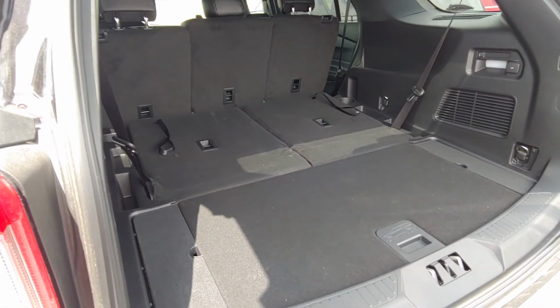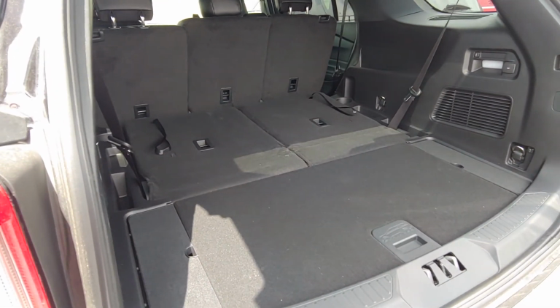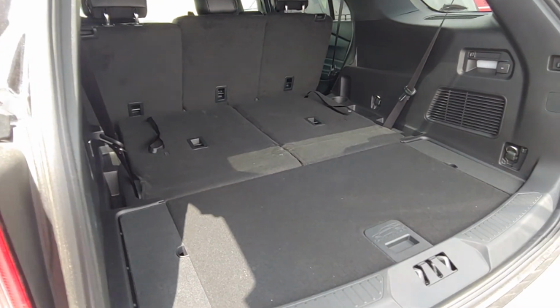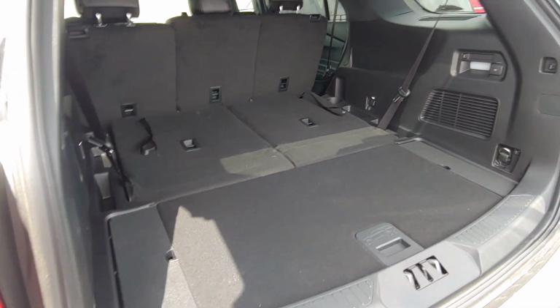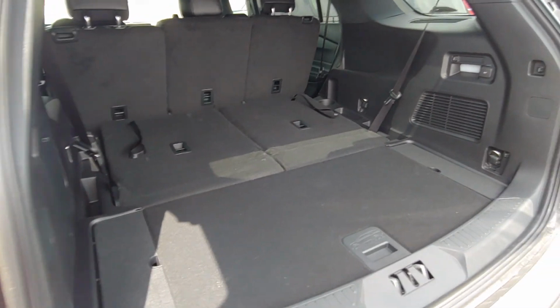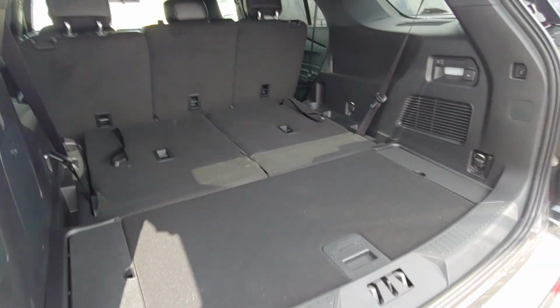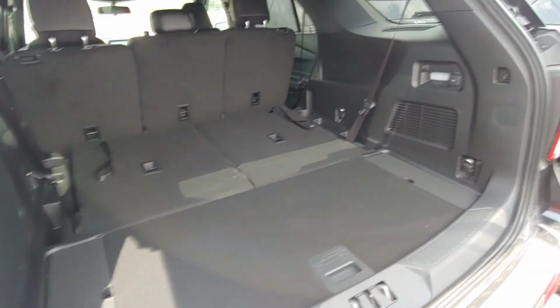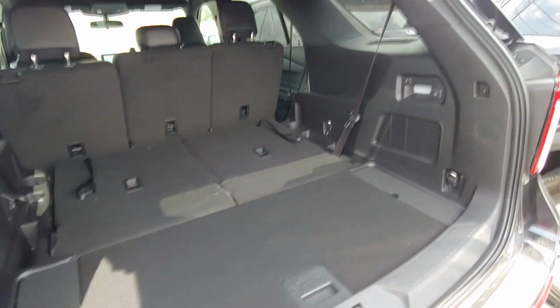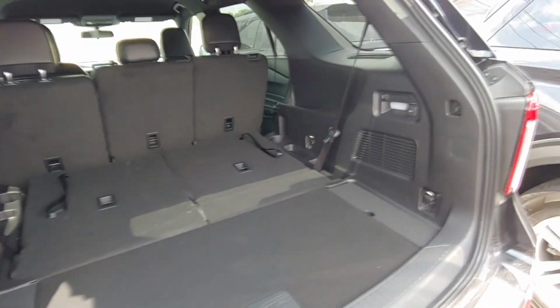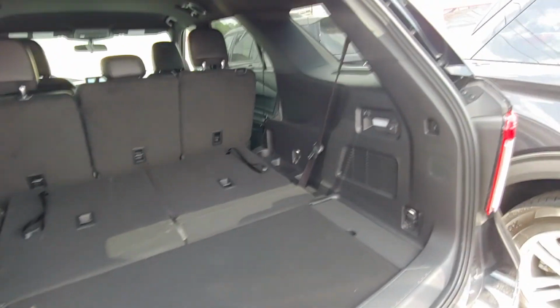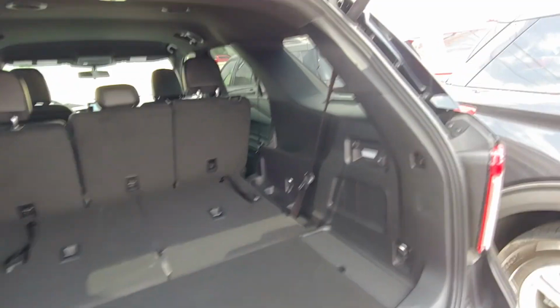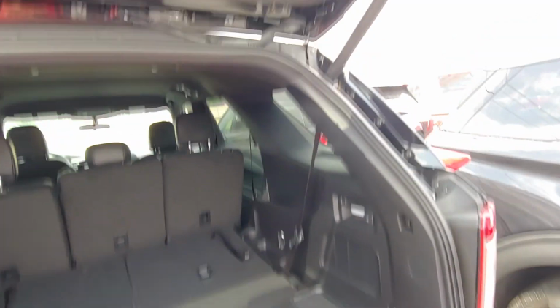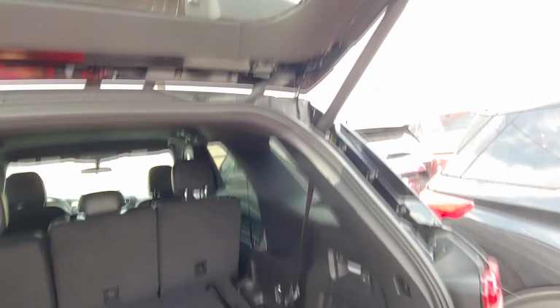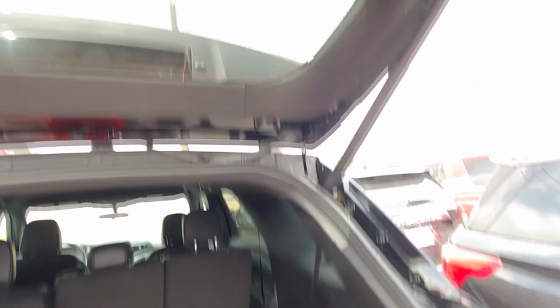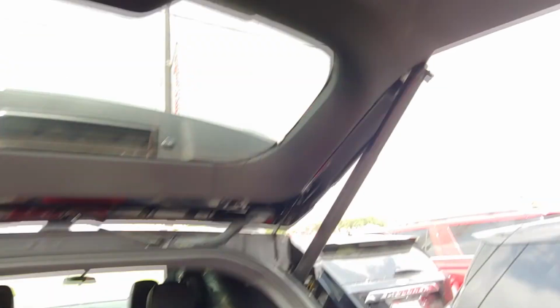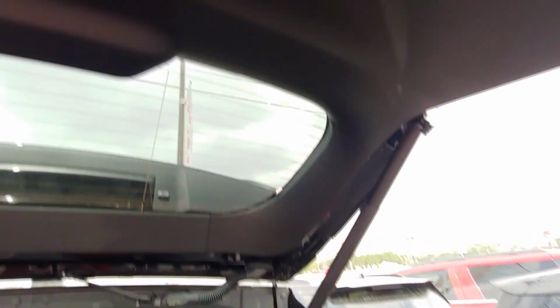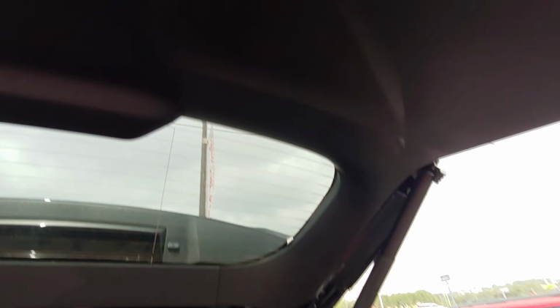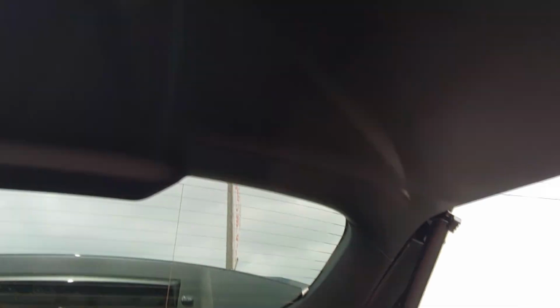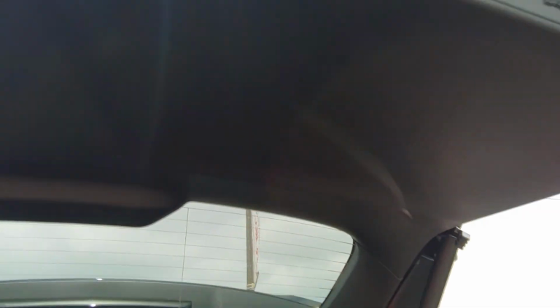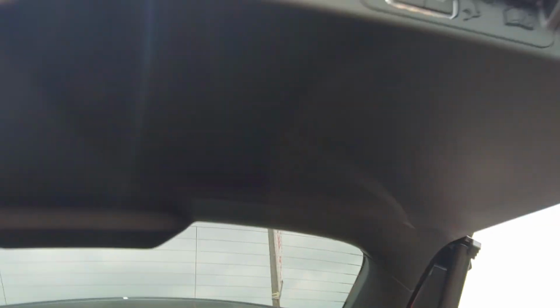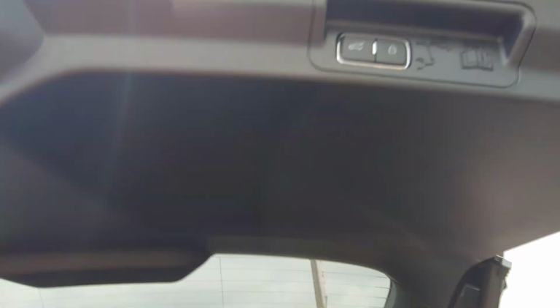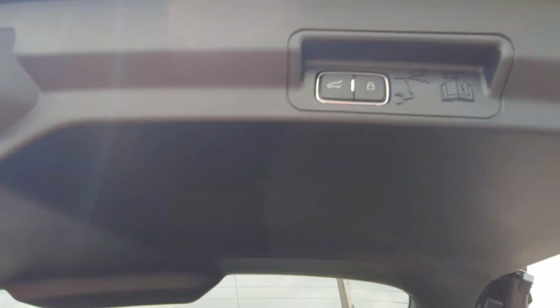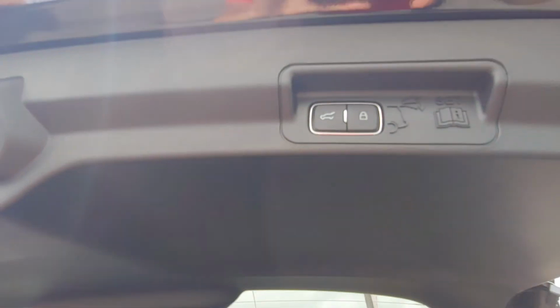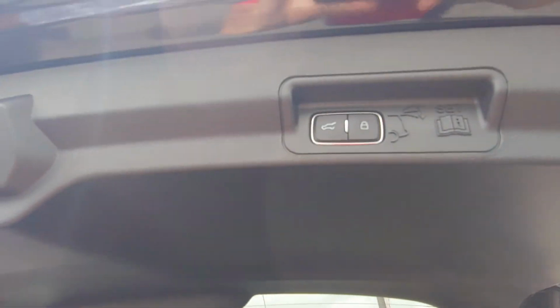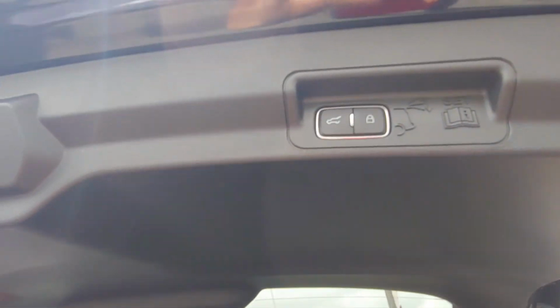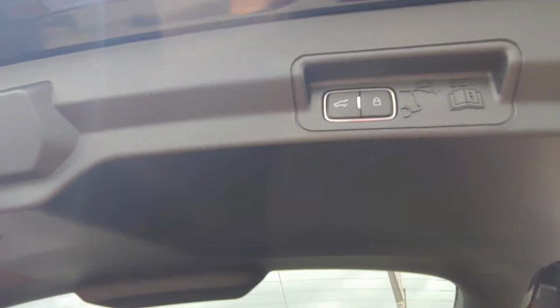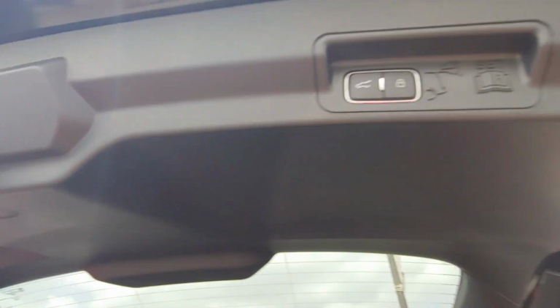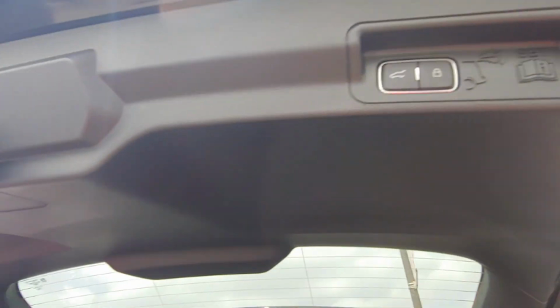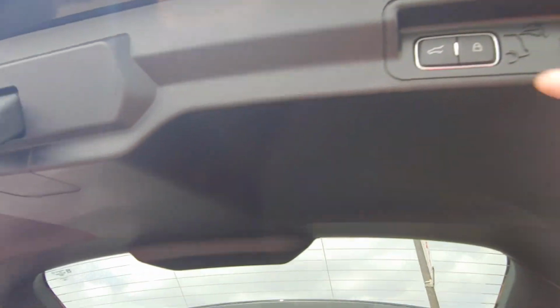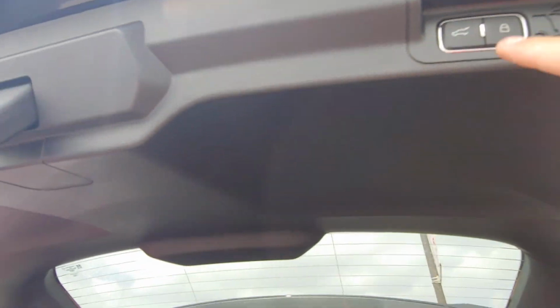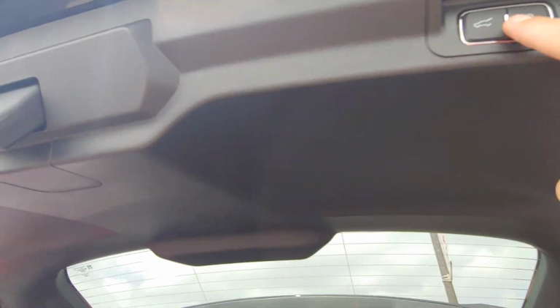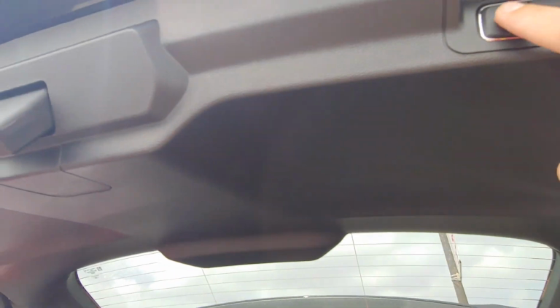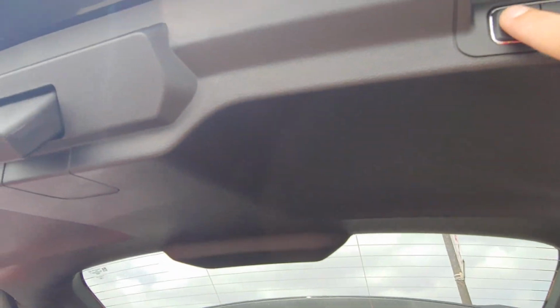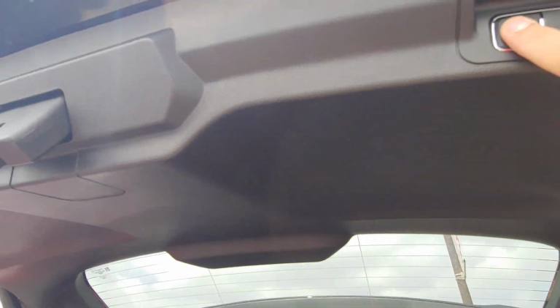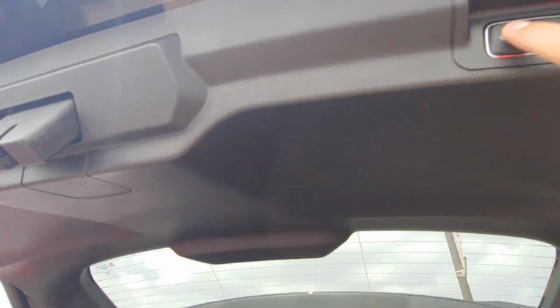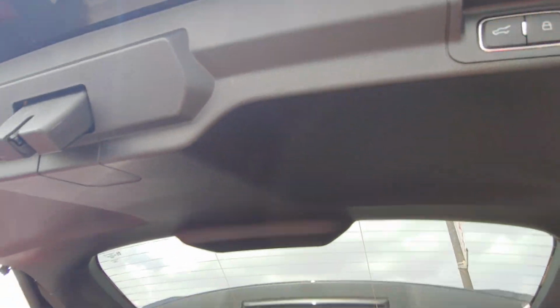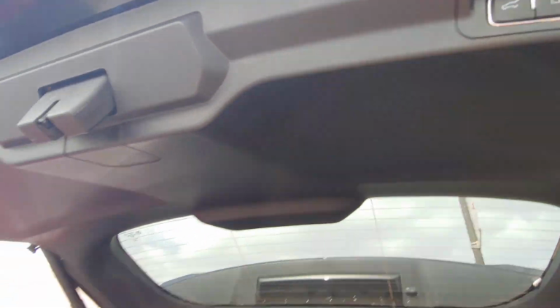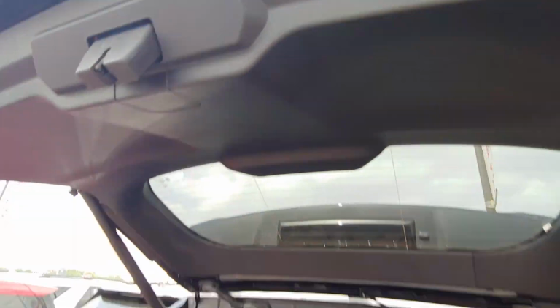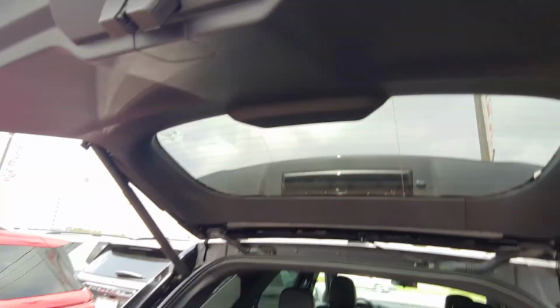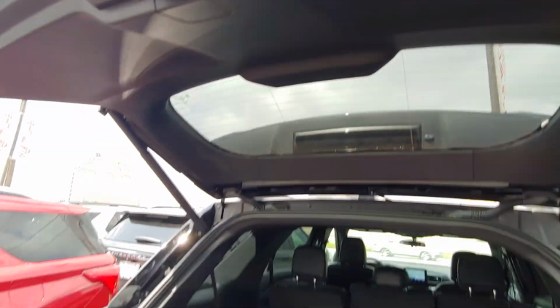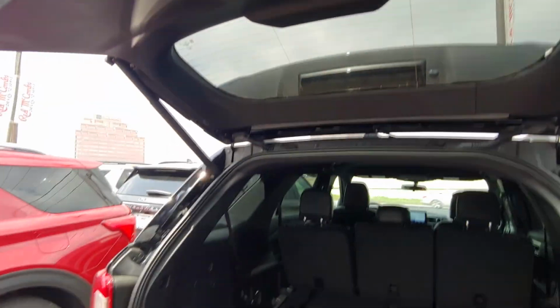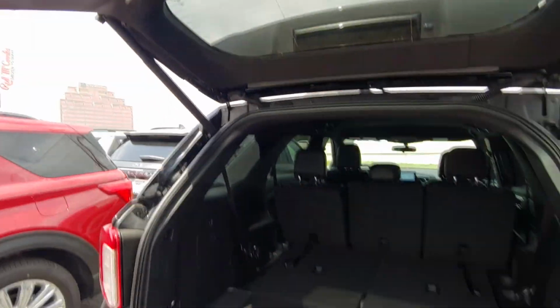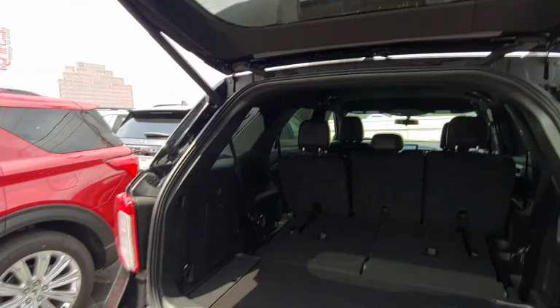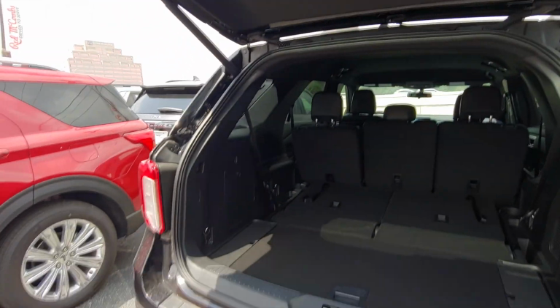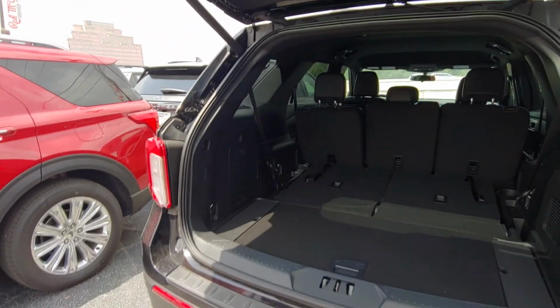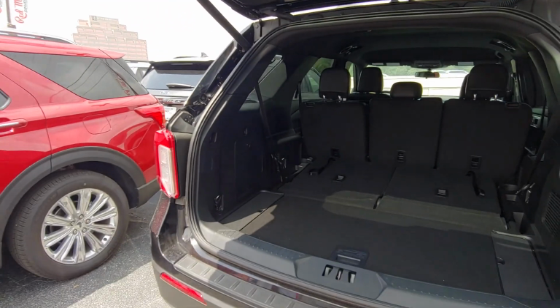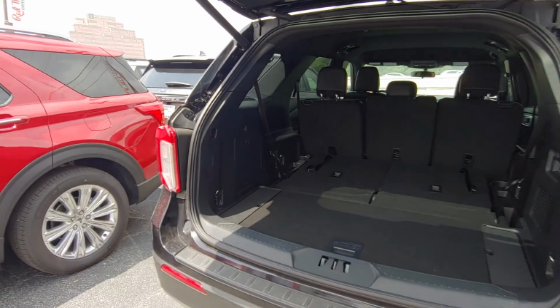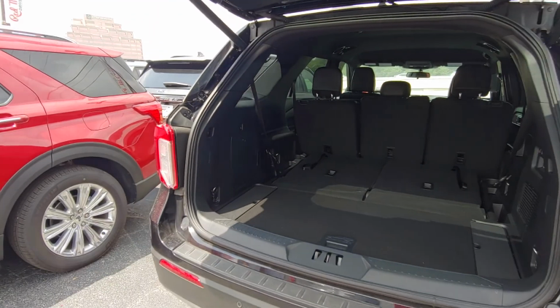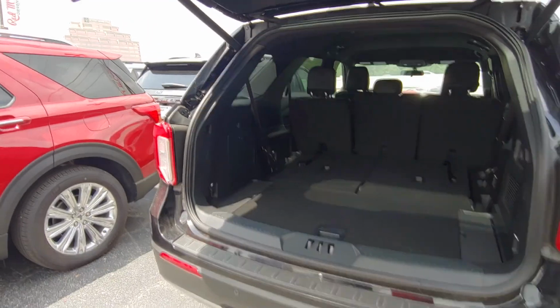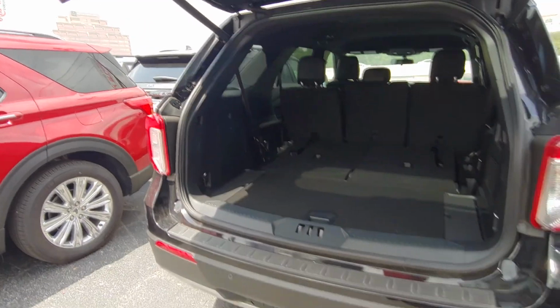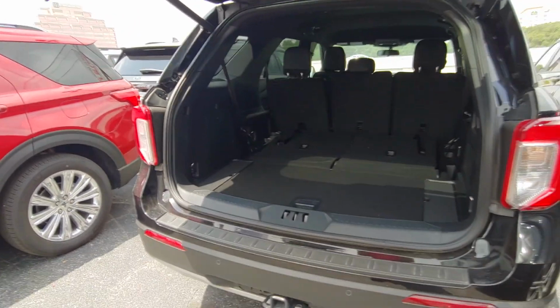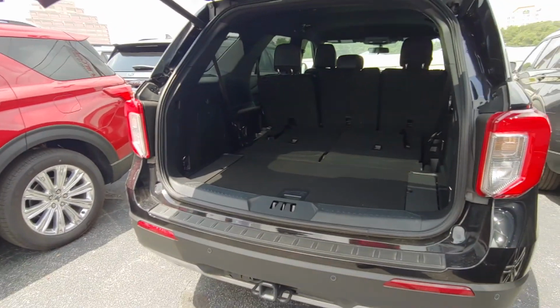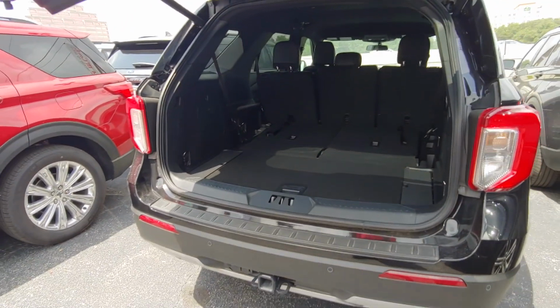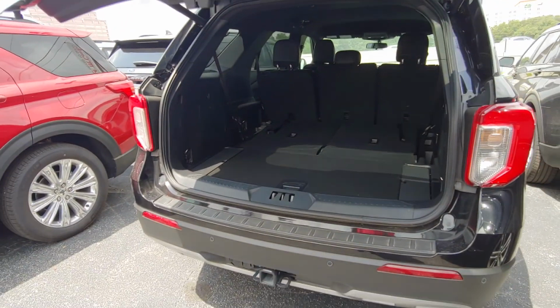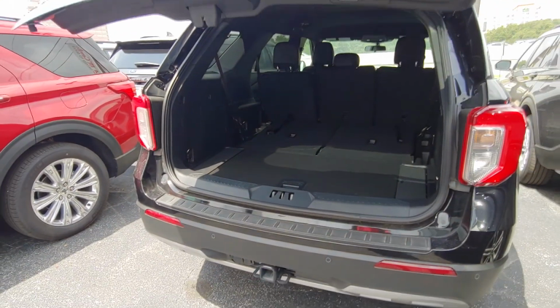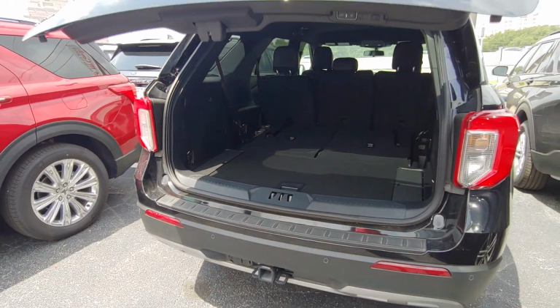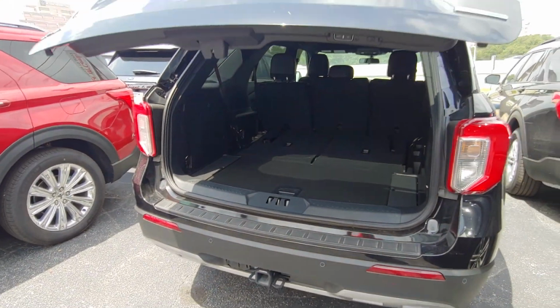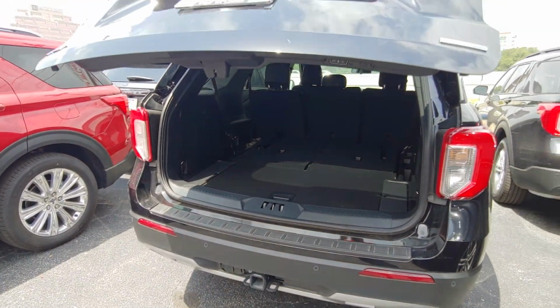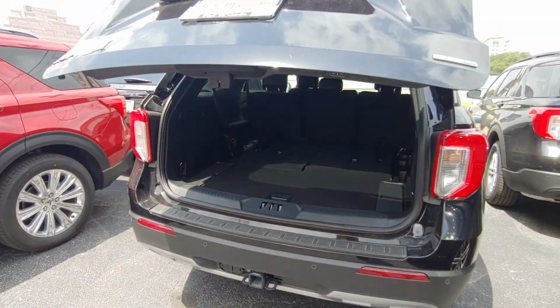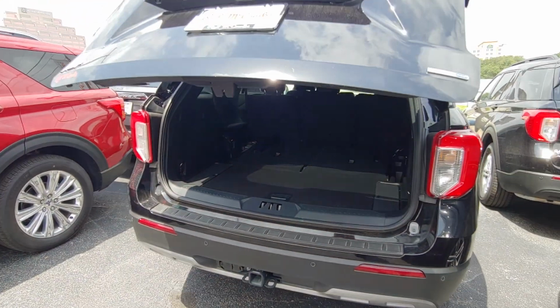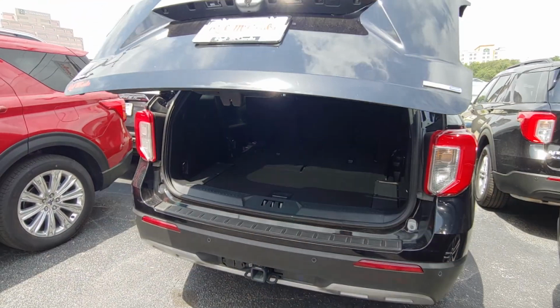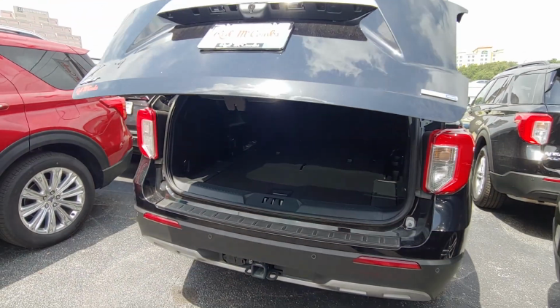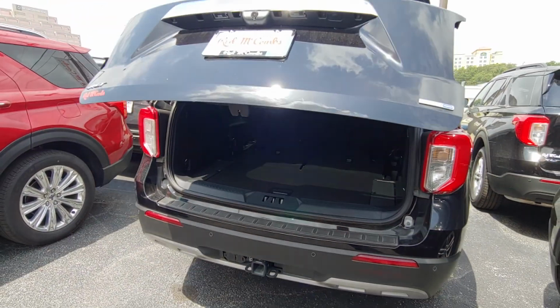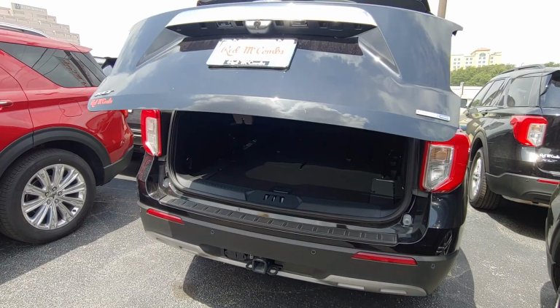Depending on the package. For example, this limited right here has more room. This one's going to be about $50,000.